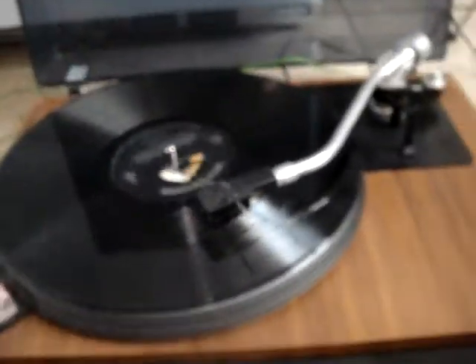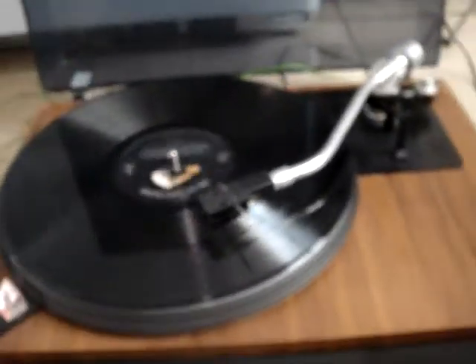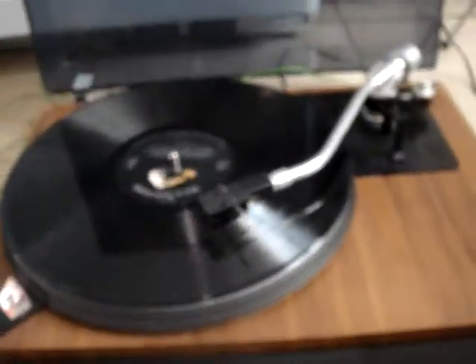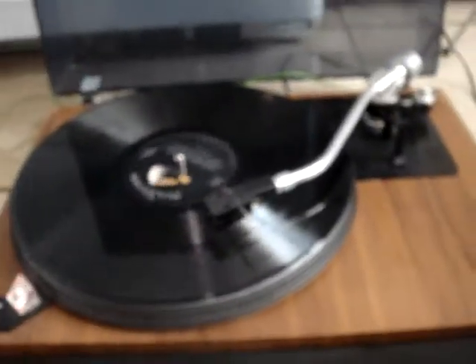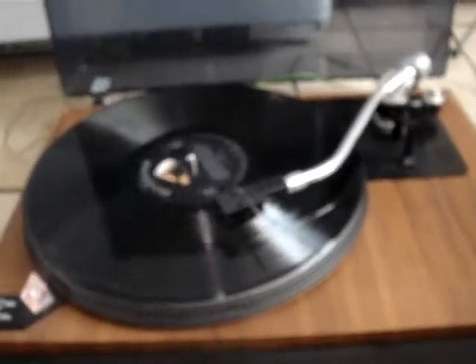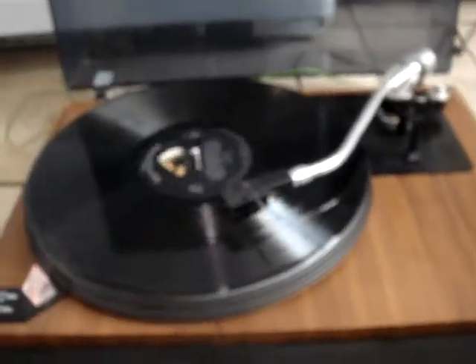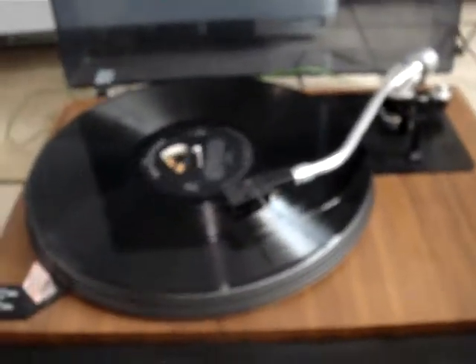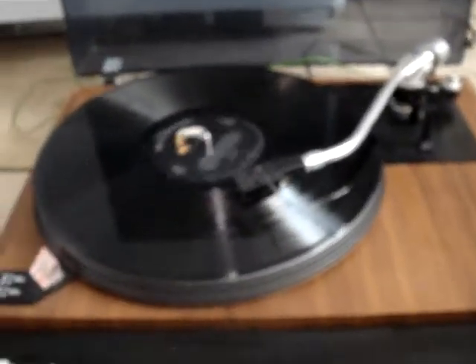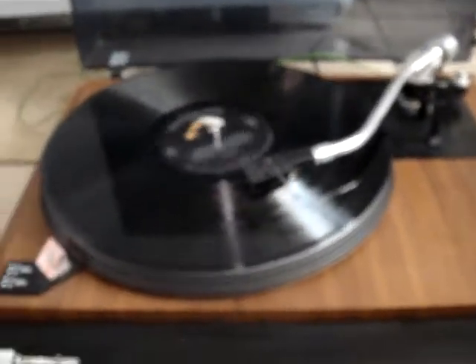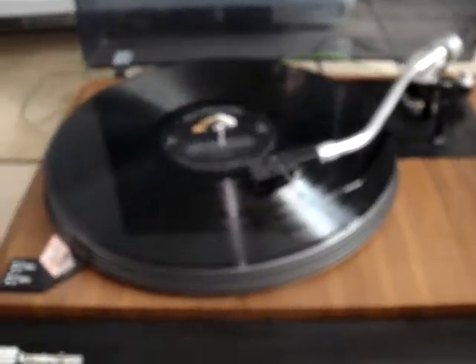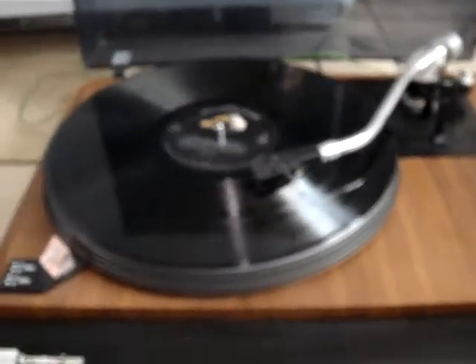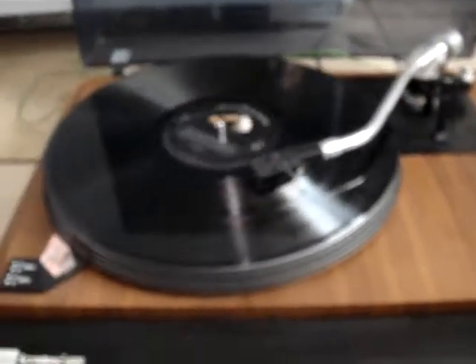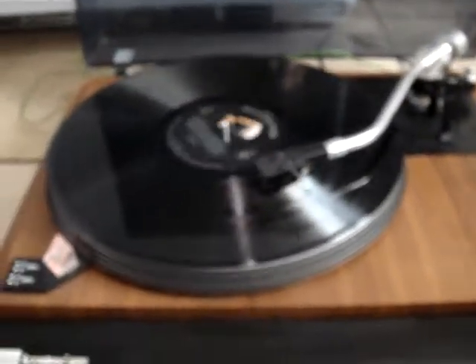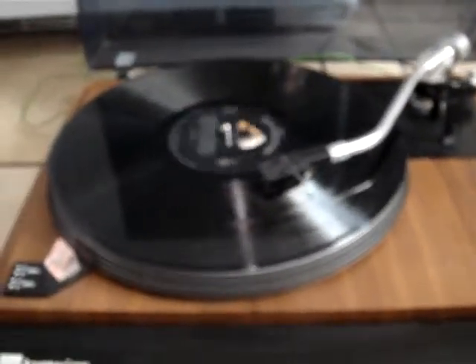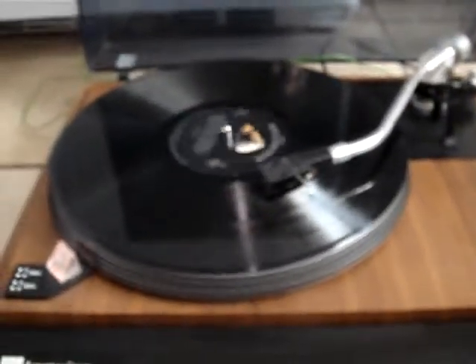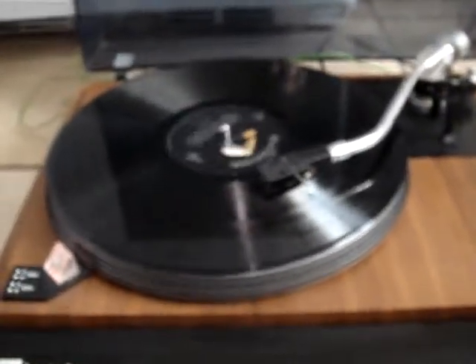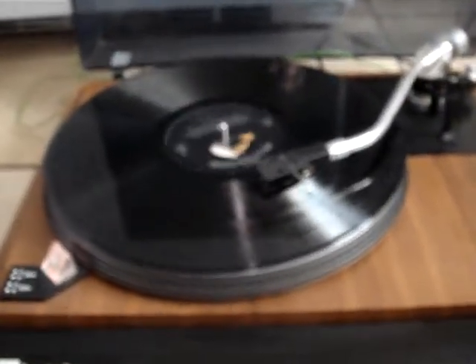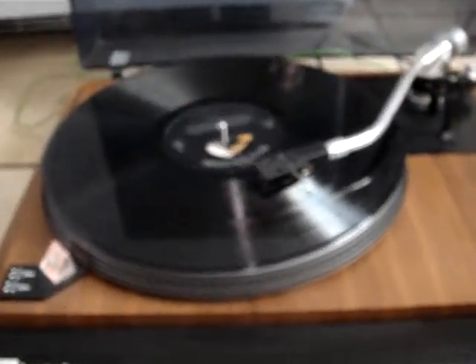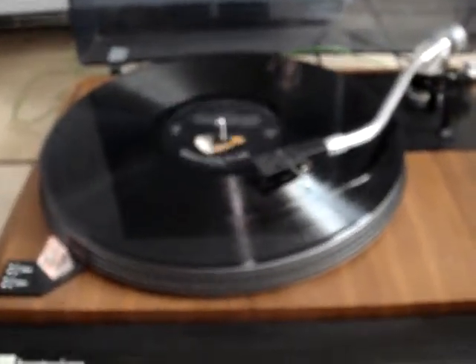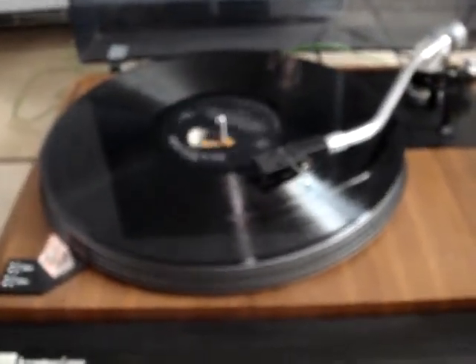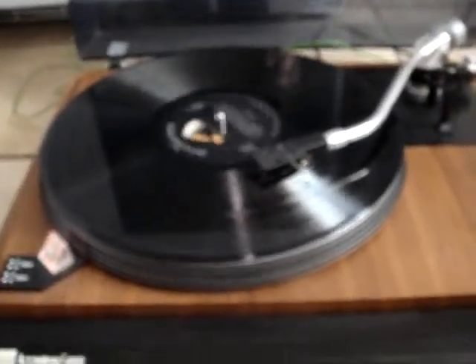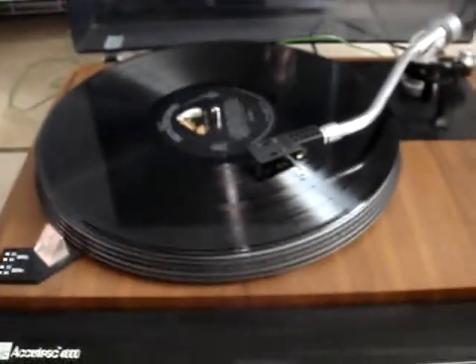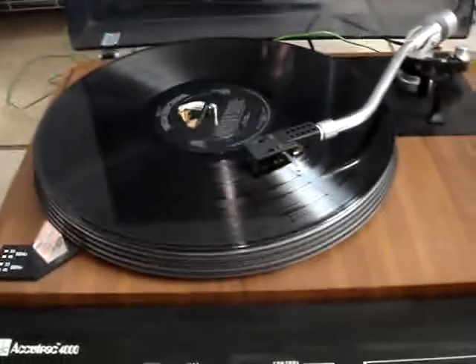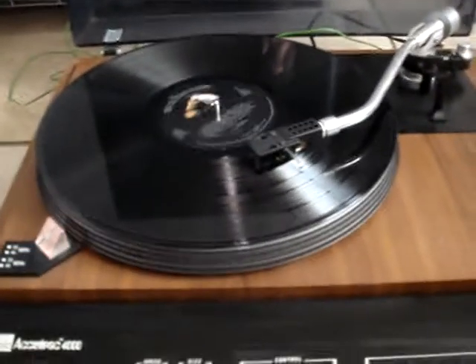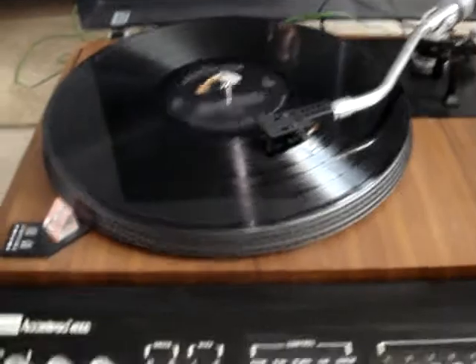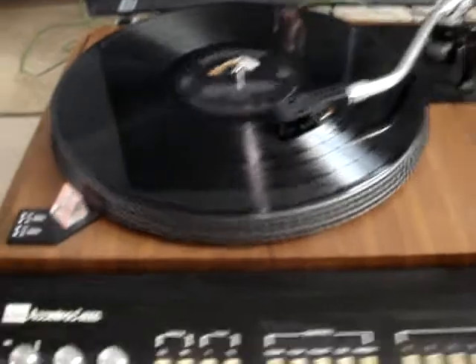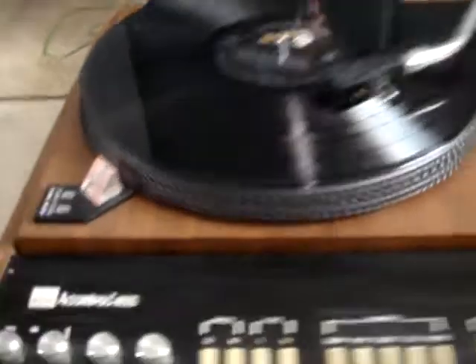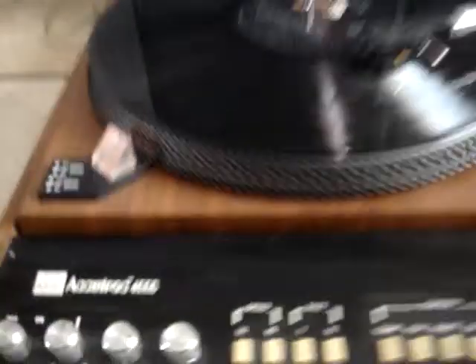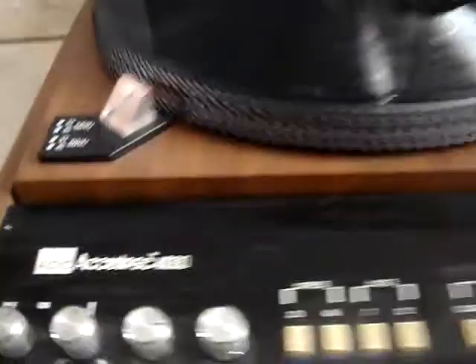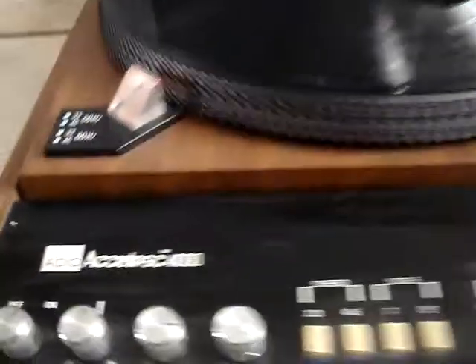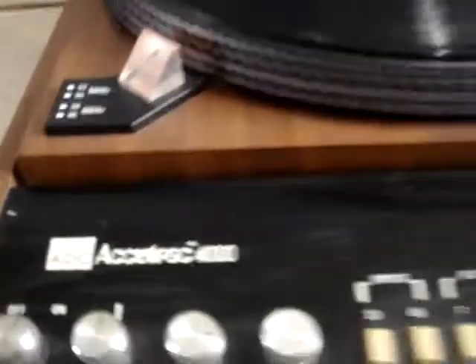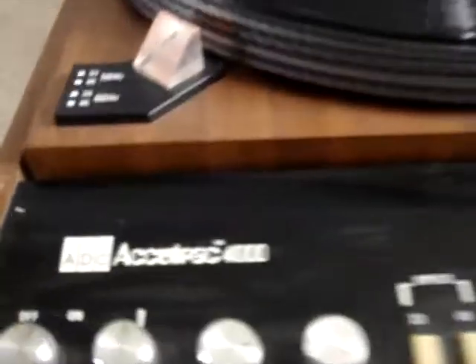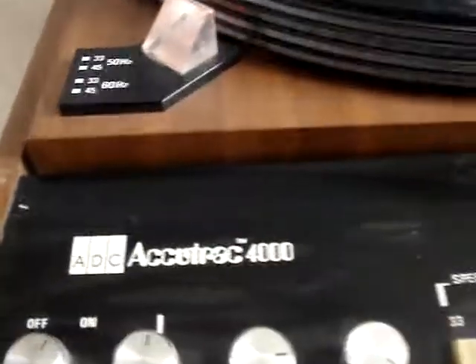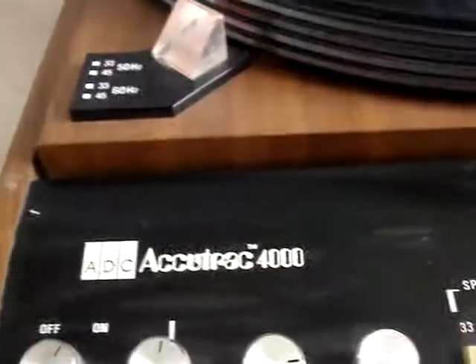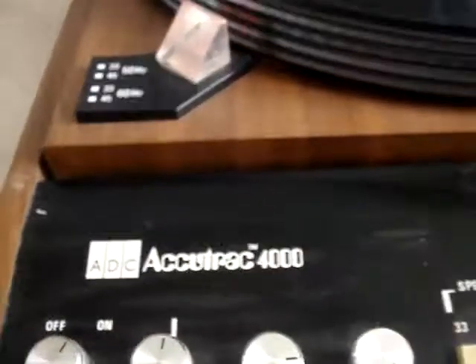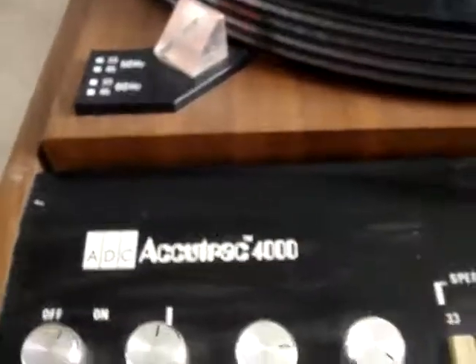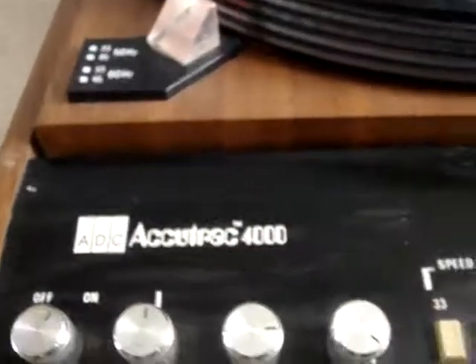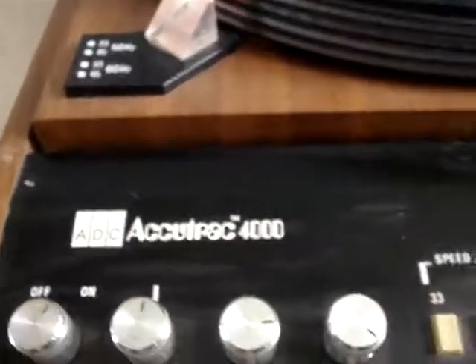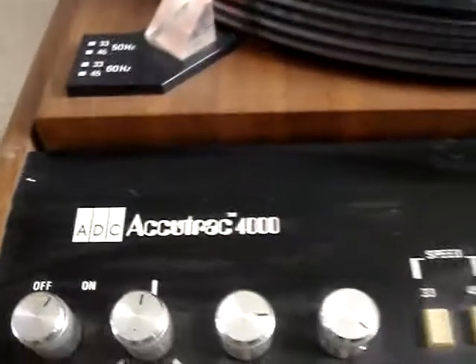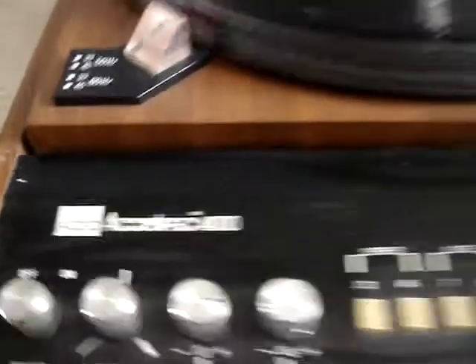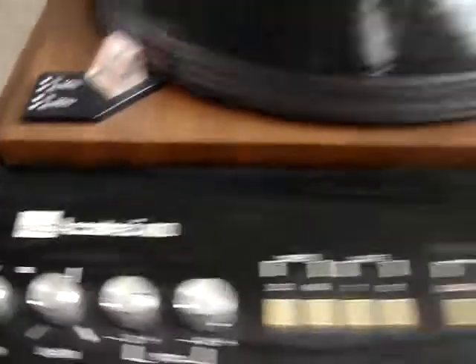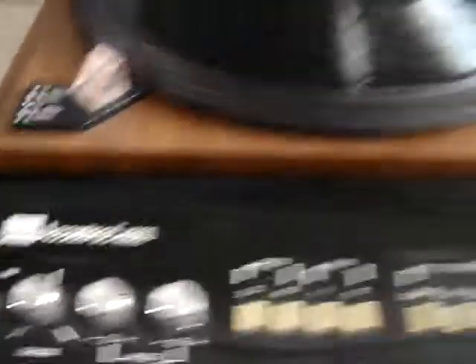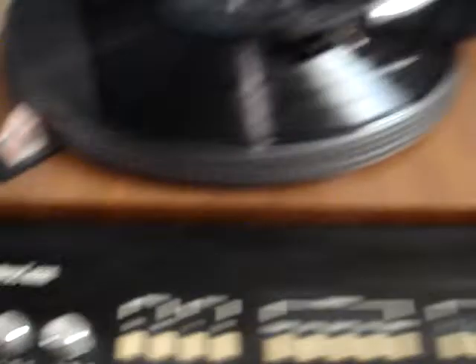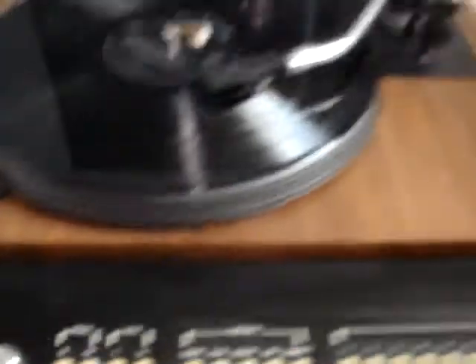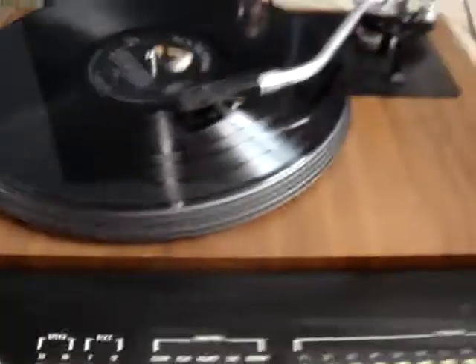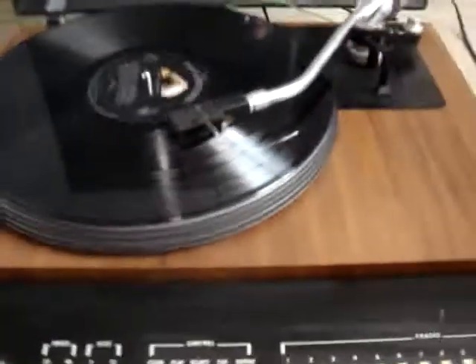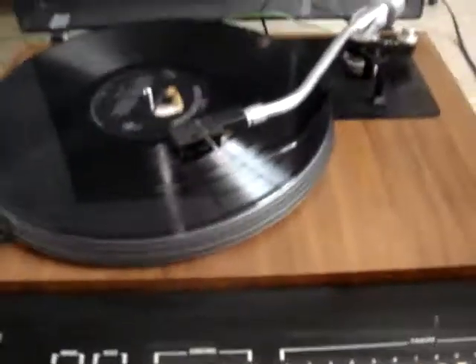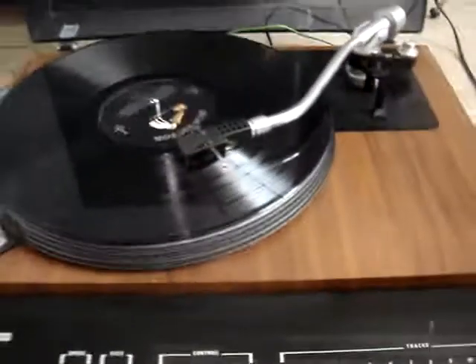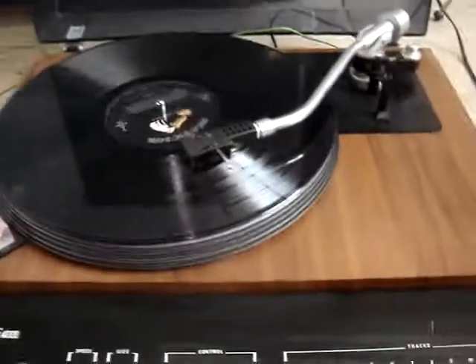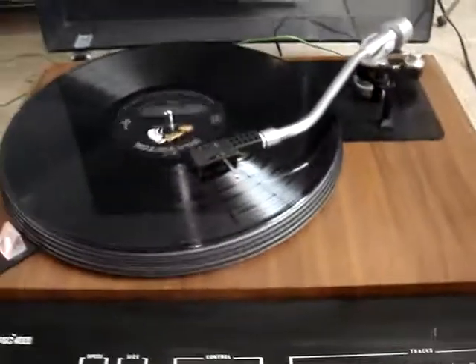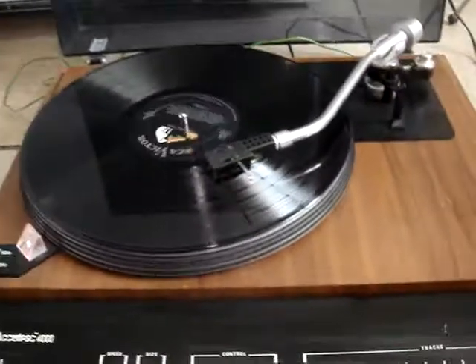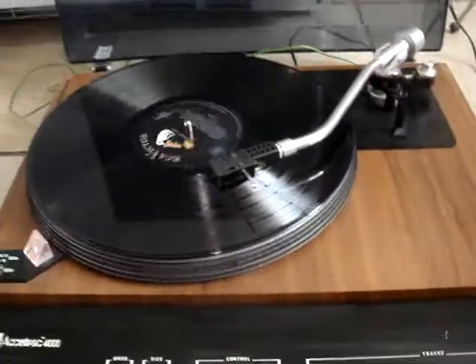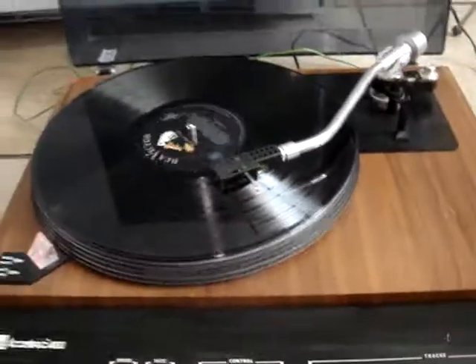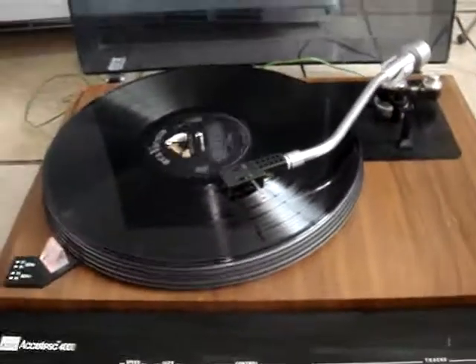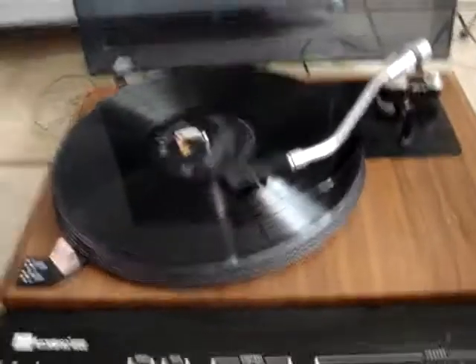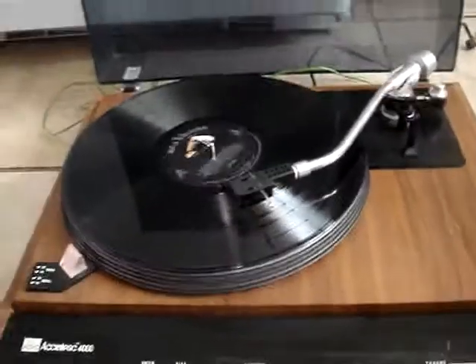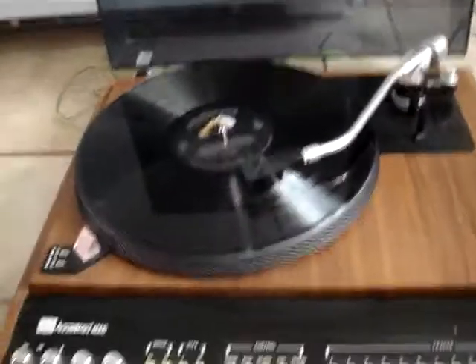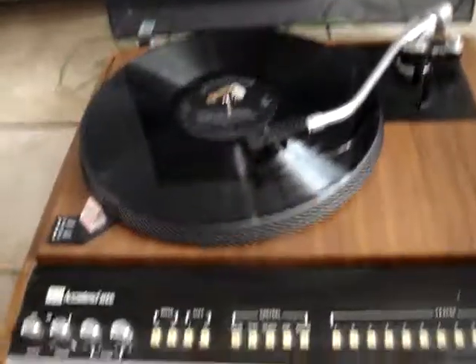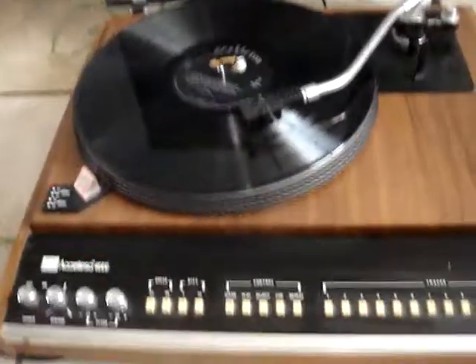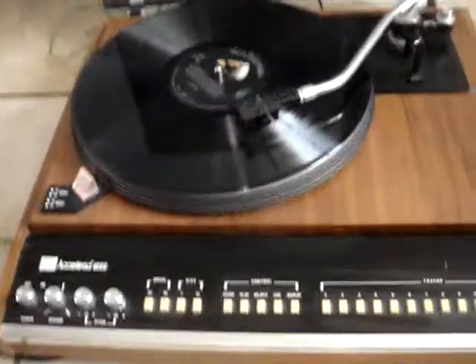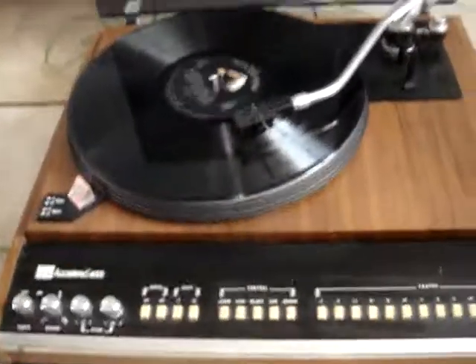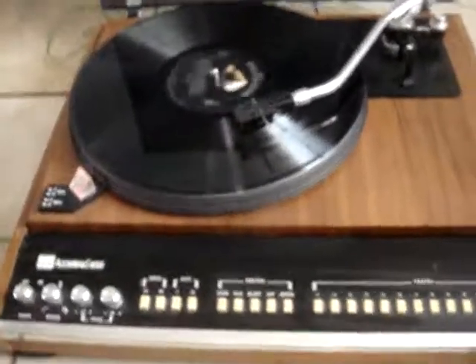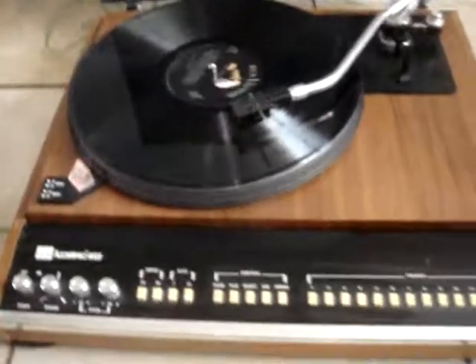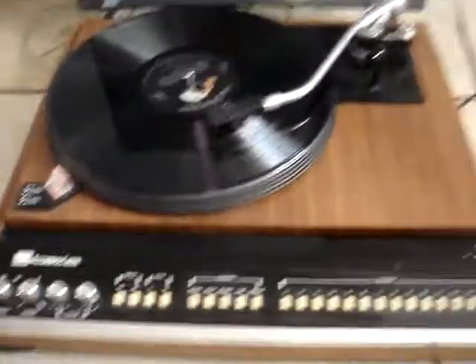That is the ADC Accutrac 4000. Nice turntable, vintage.